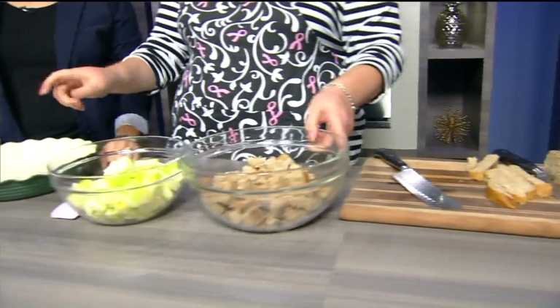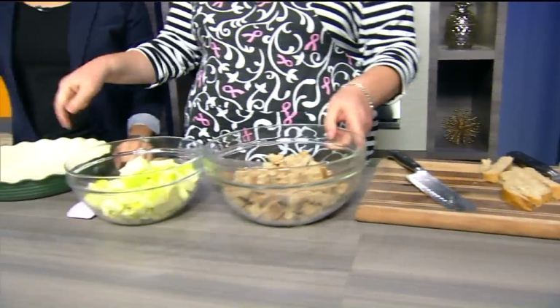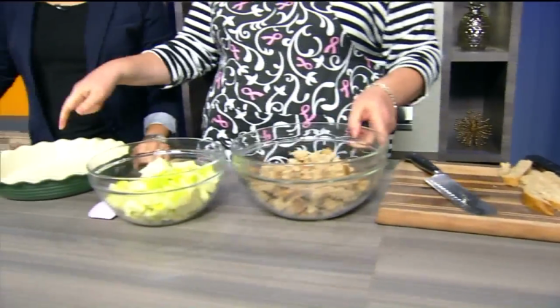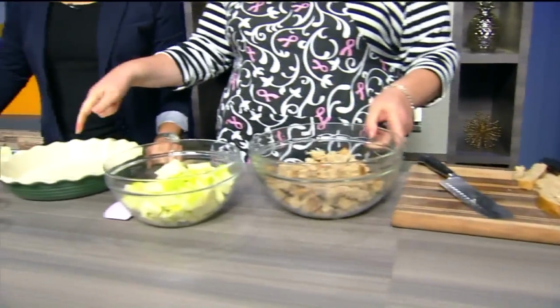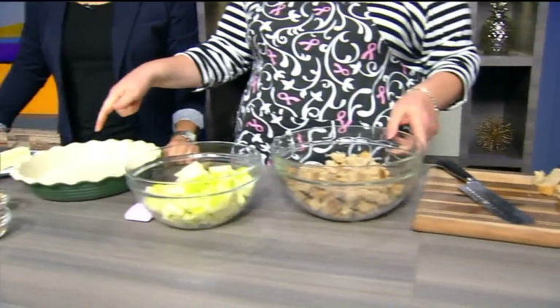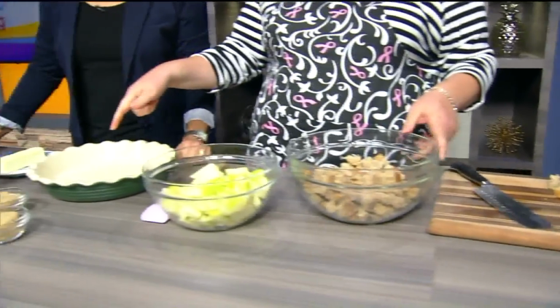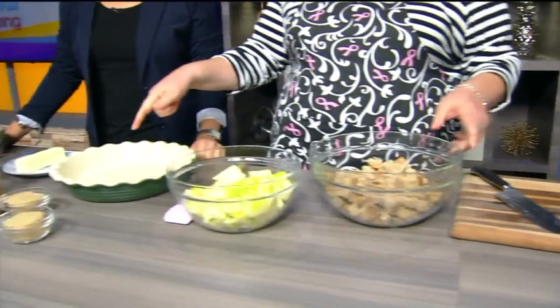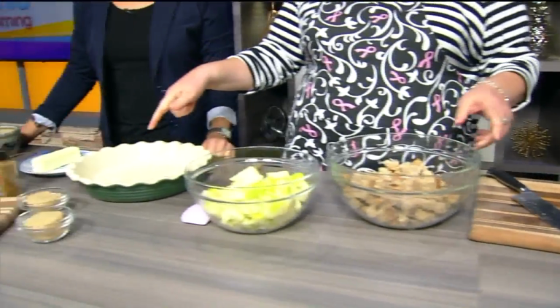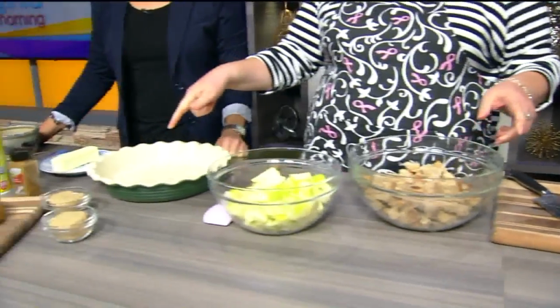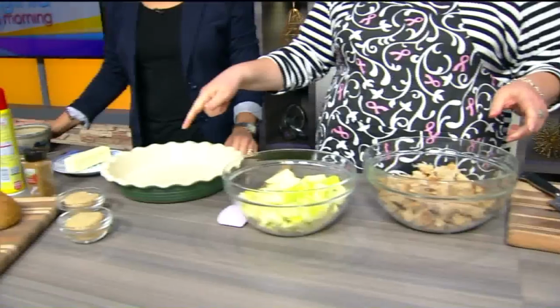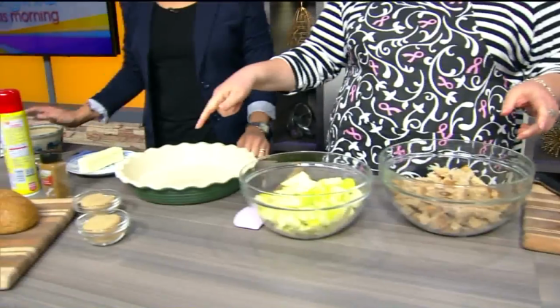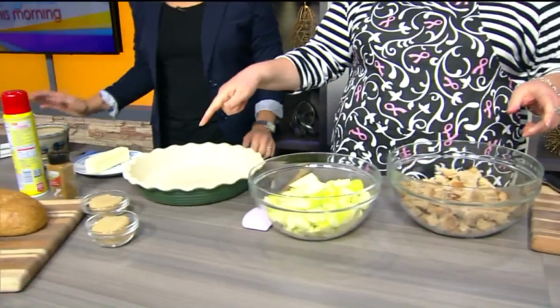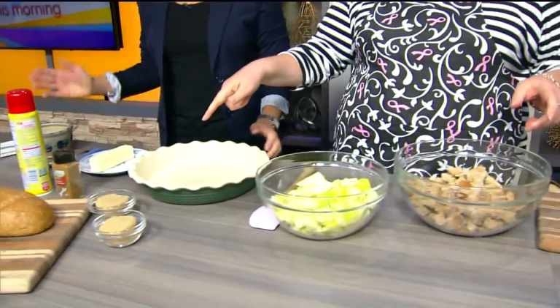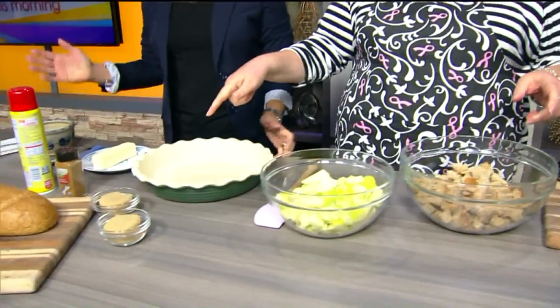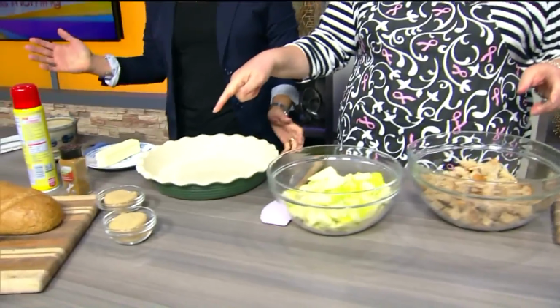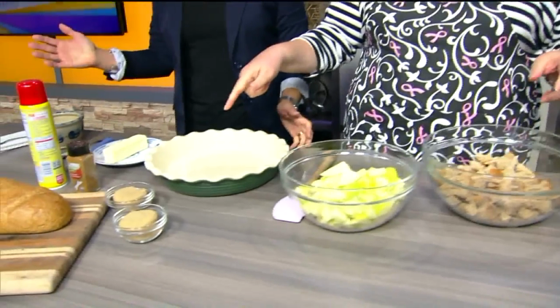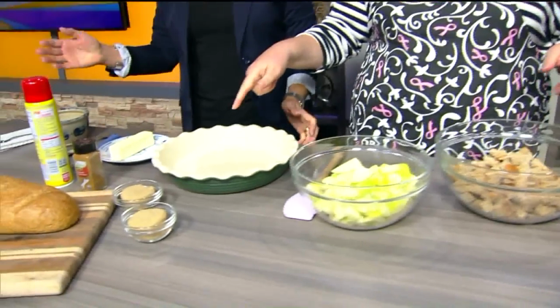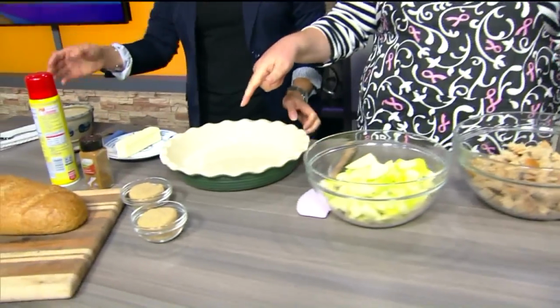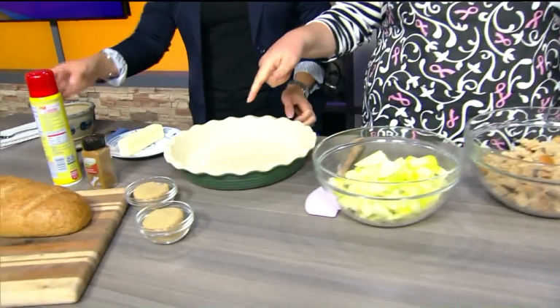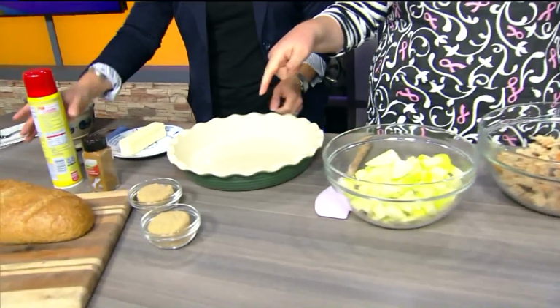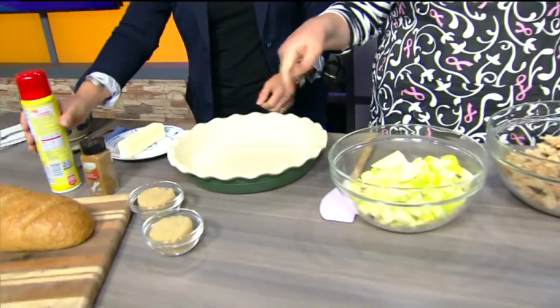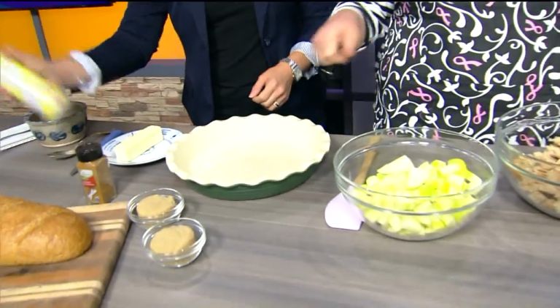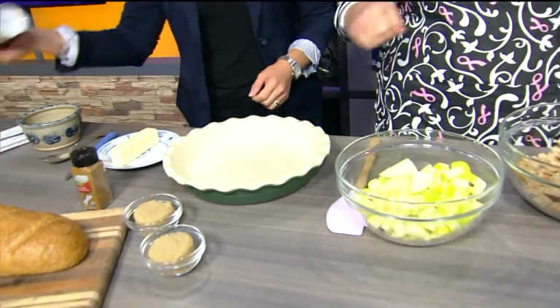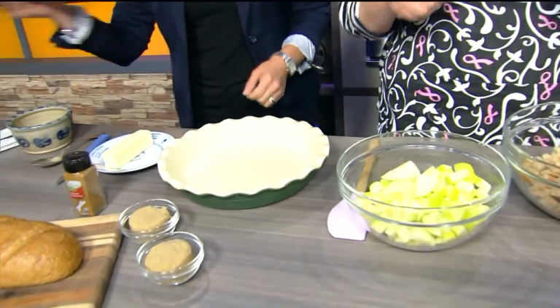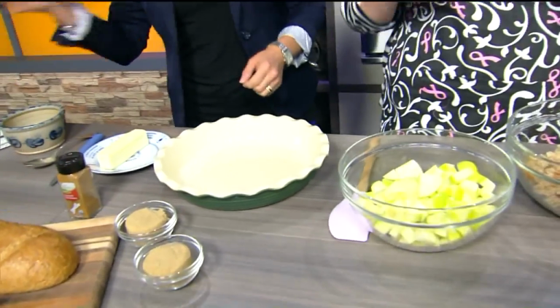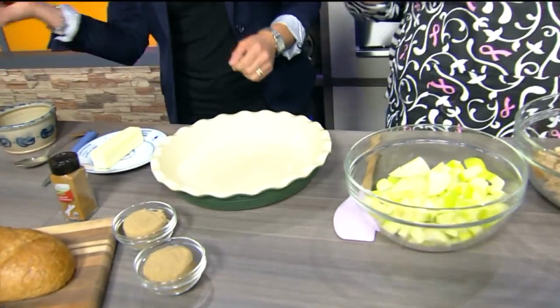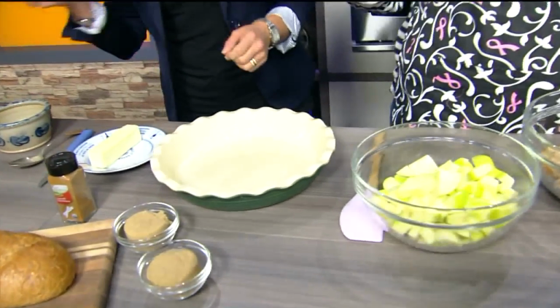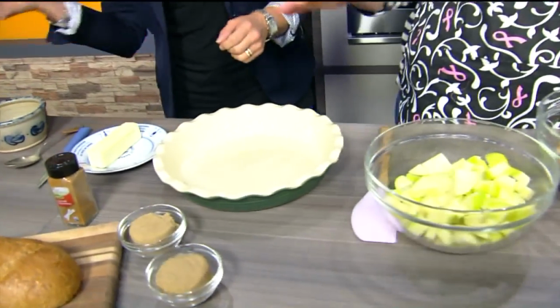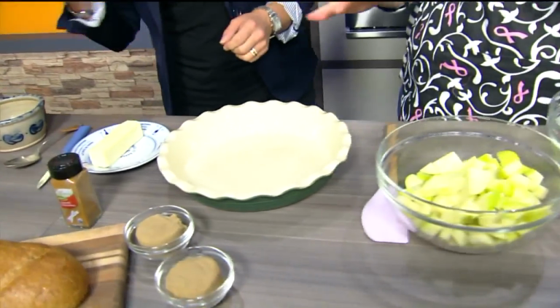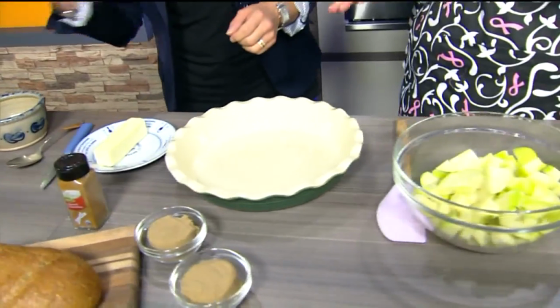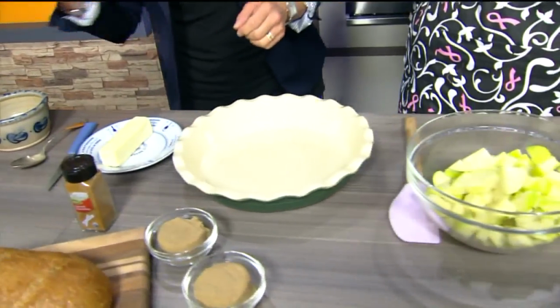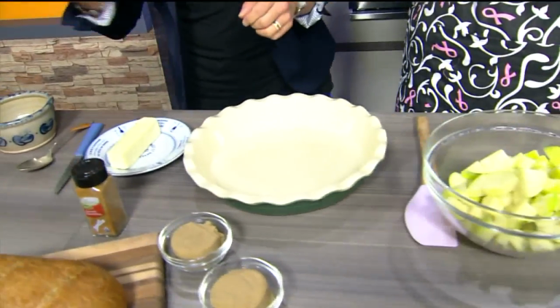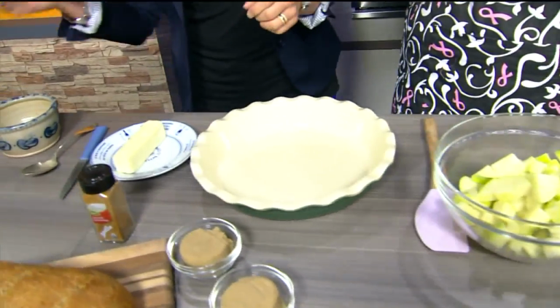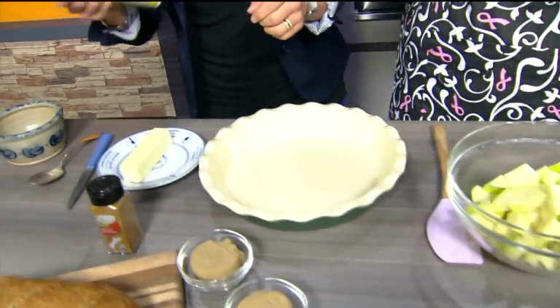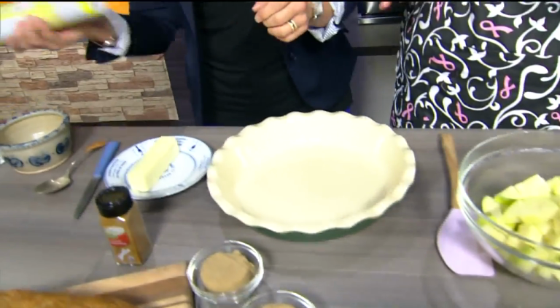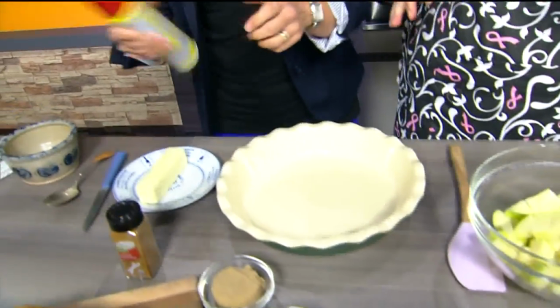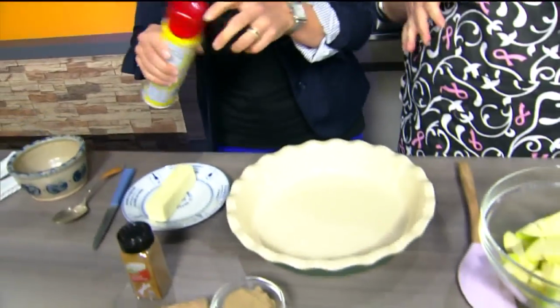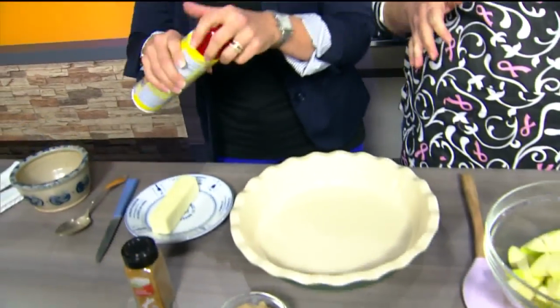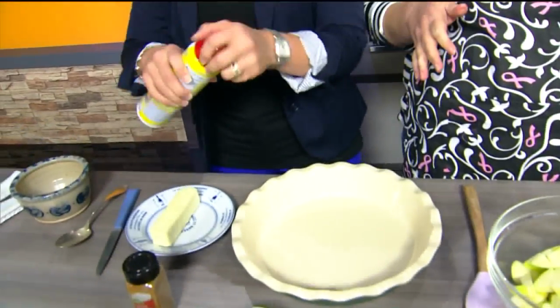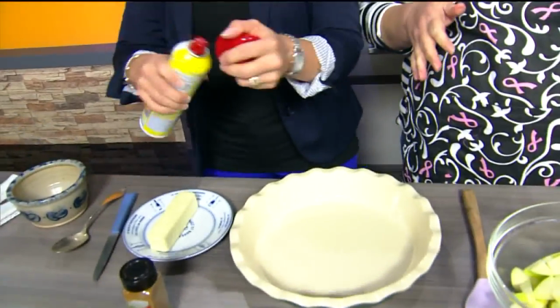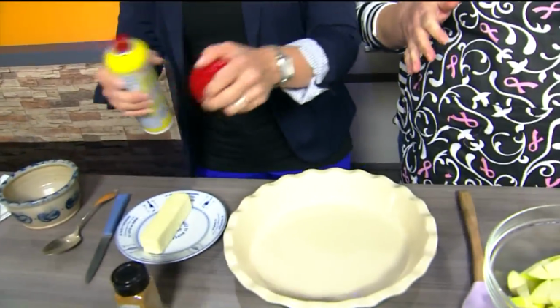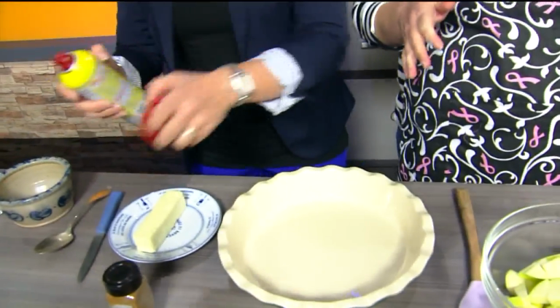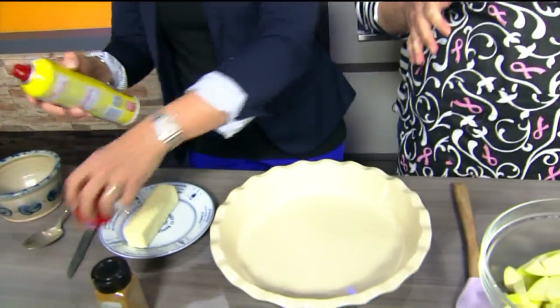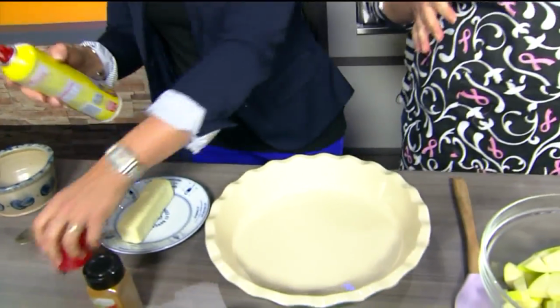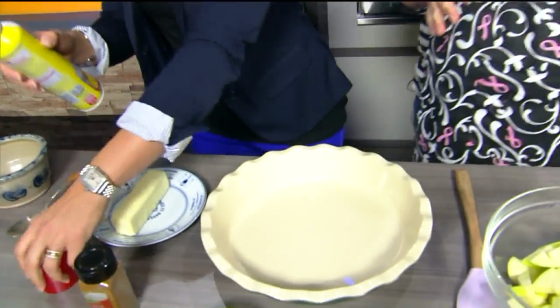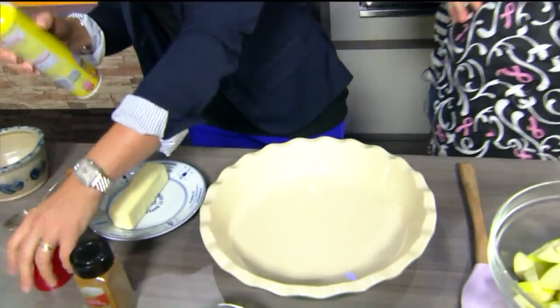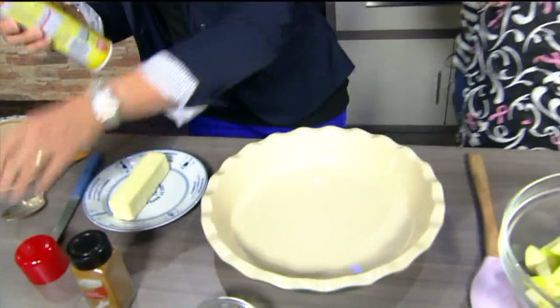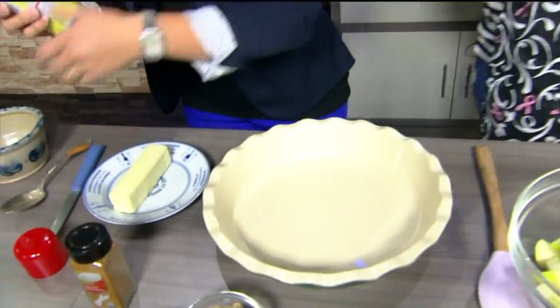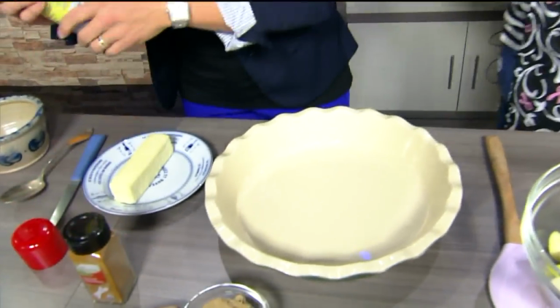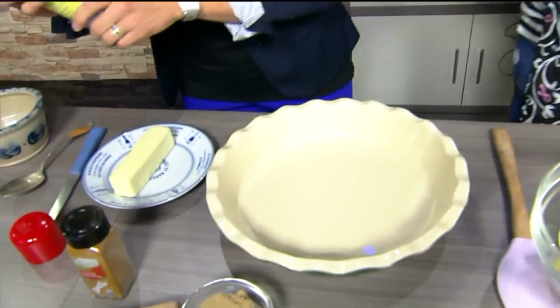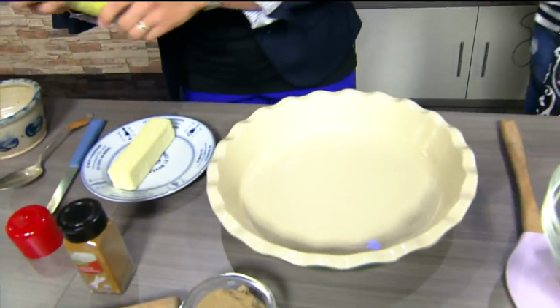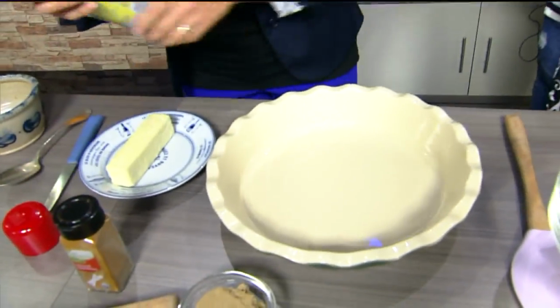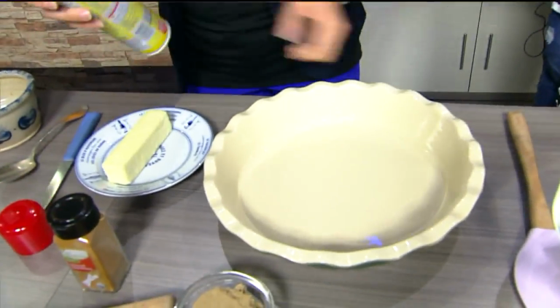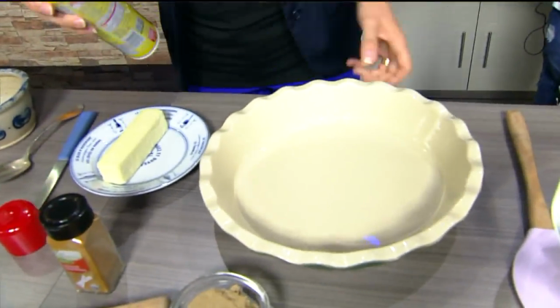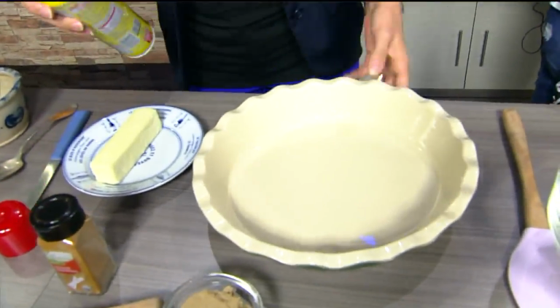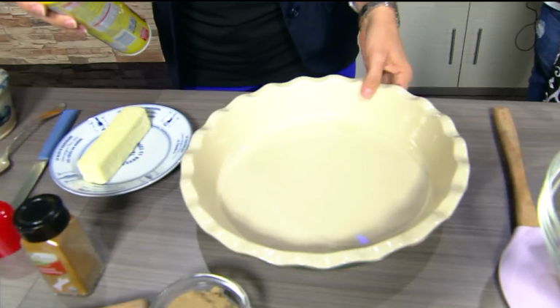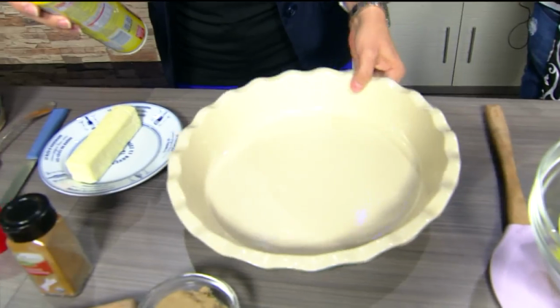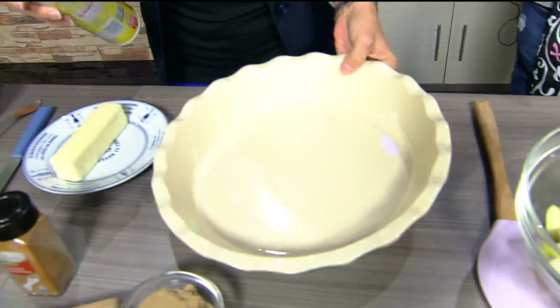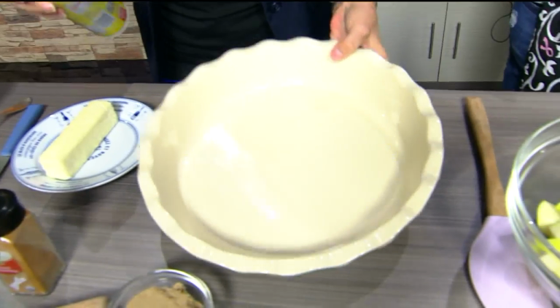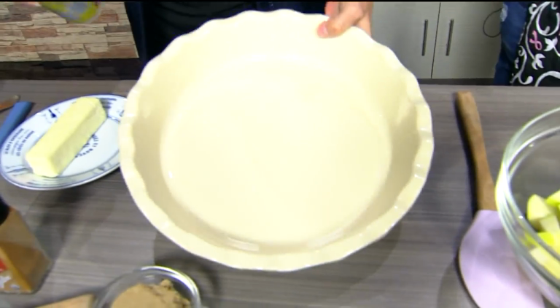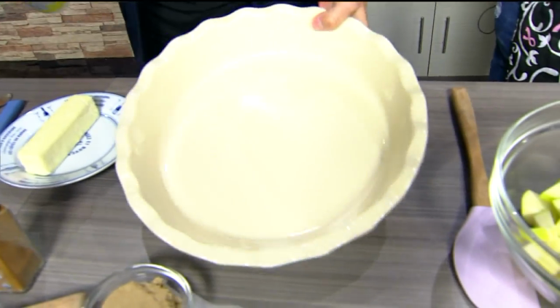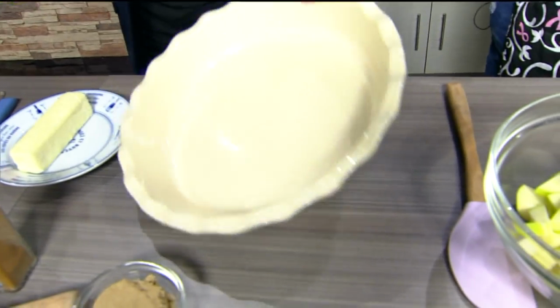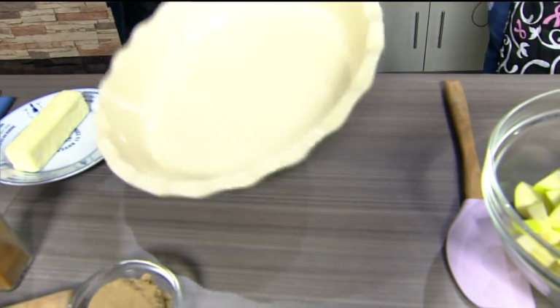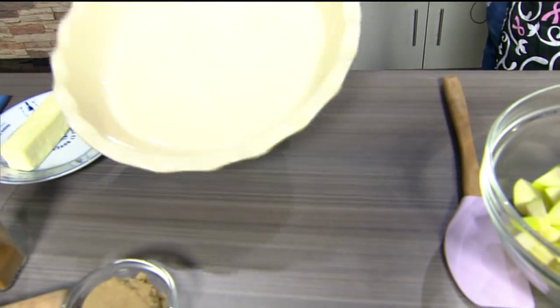Will you give that a little spritz with the pan spray, please? So we've got our oven preheated to 350 degrees. We're going to take this, layer it up.